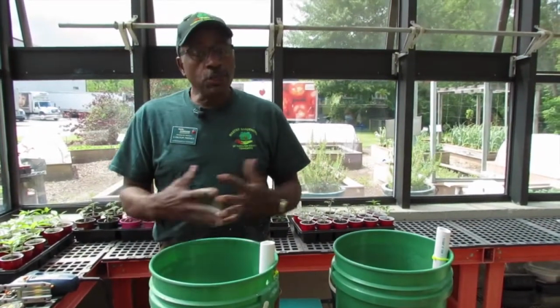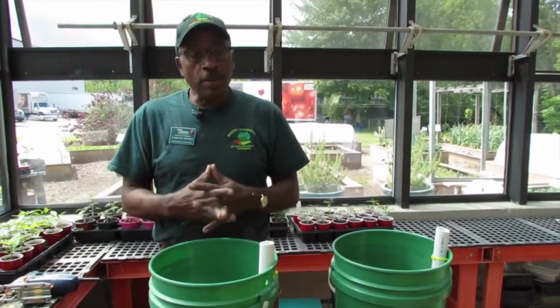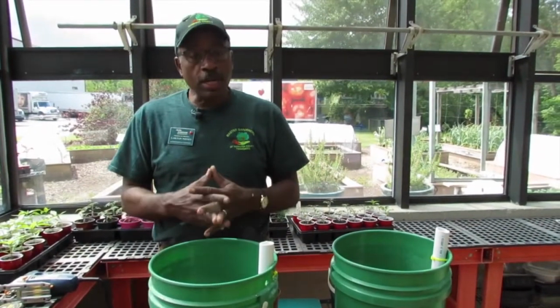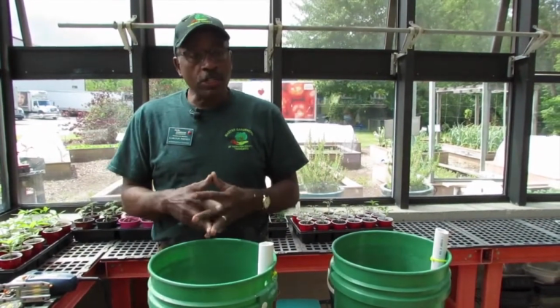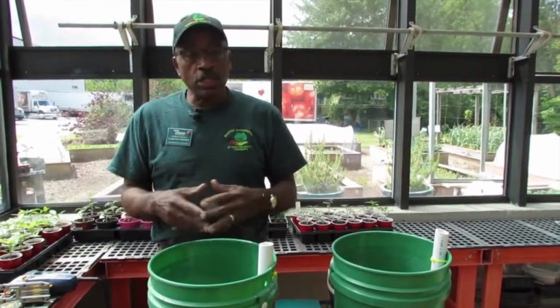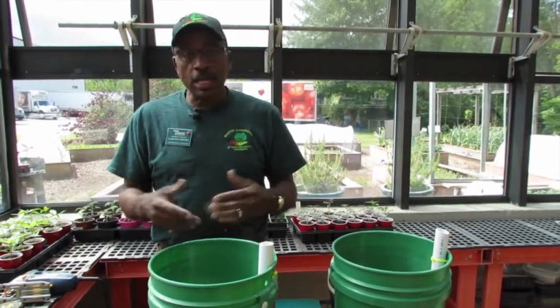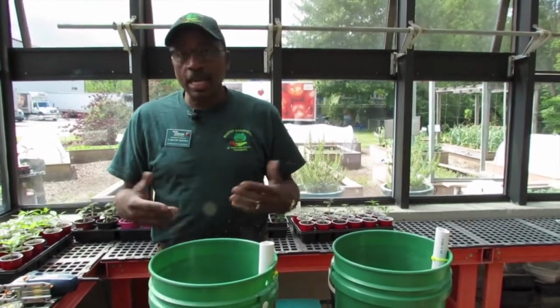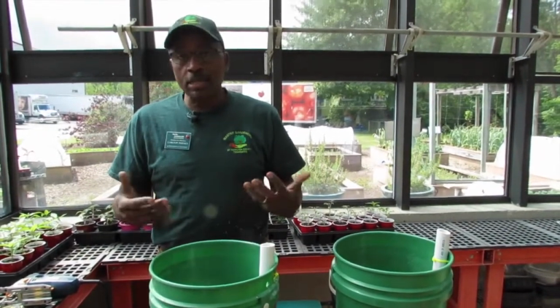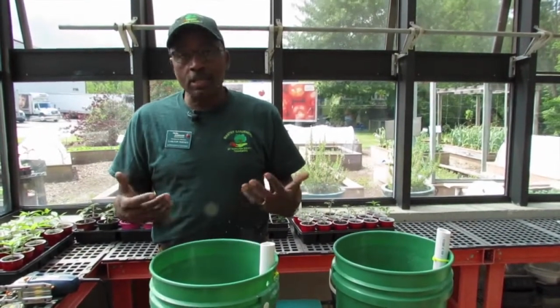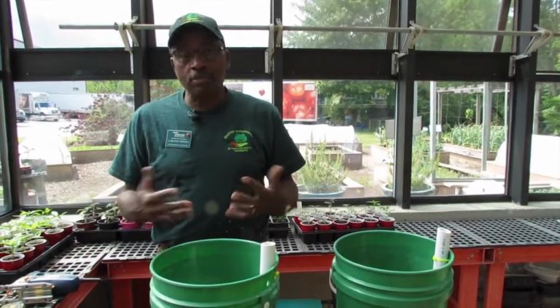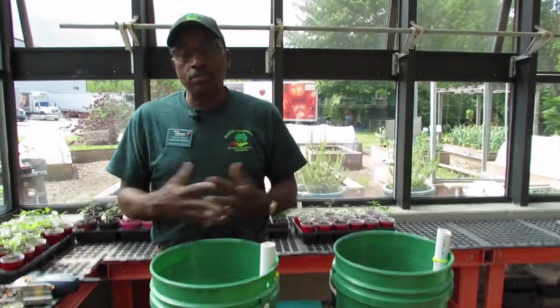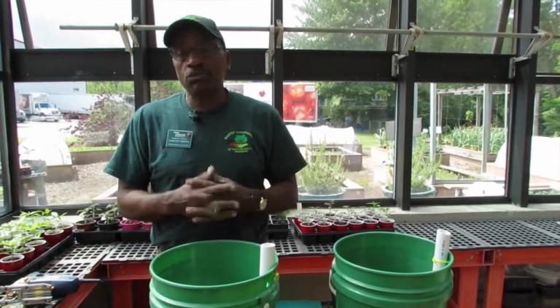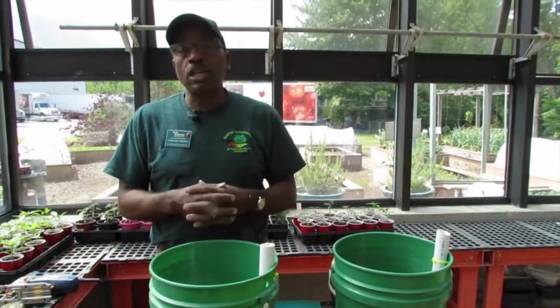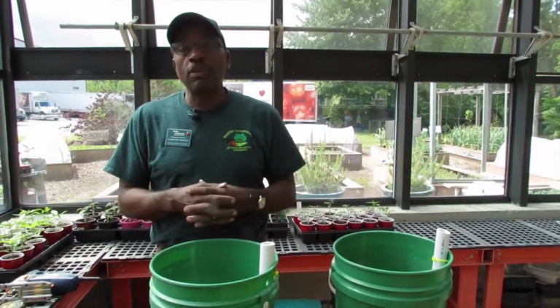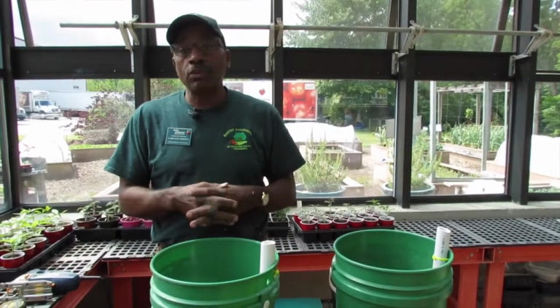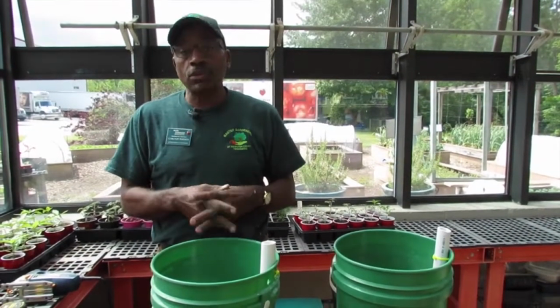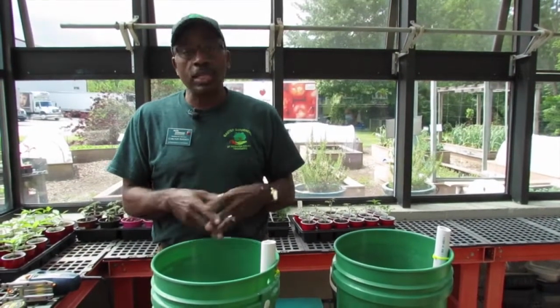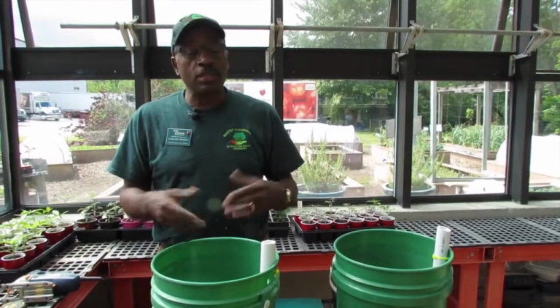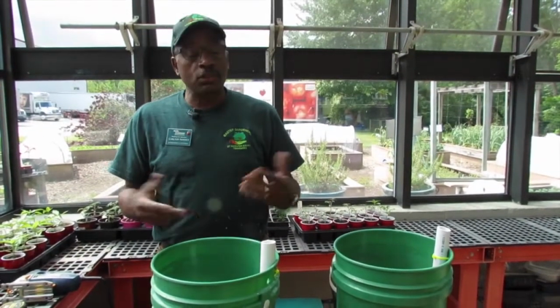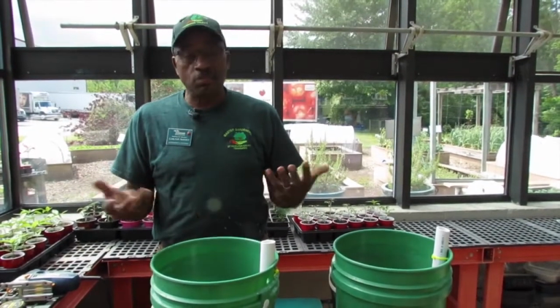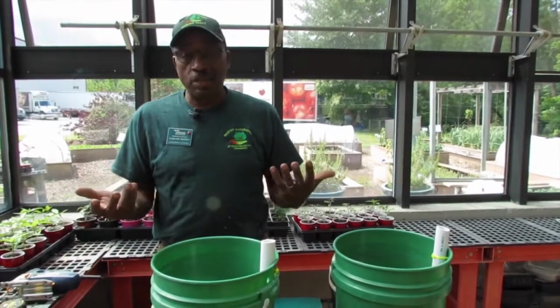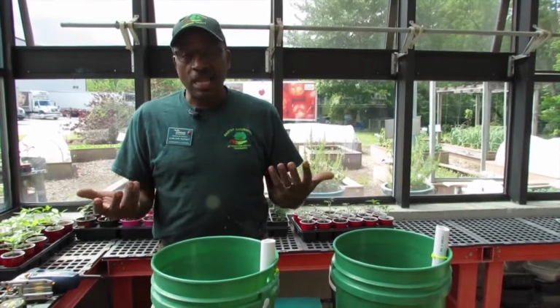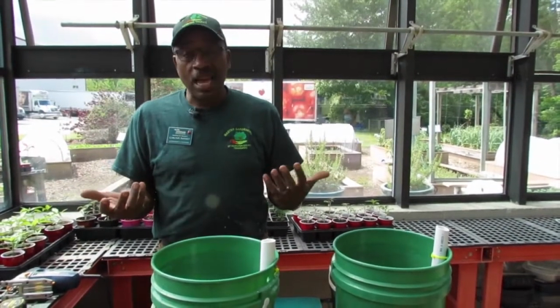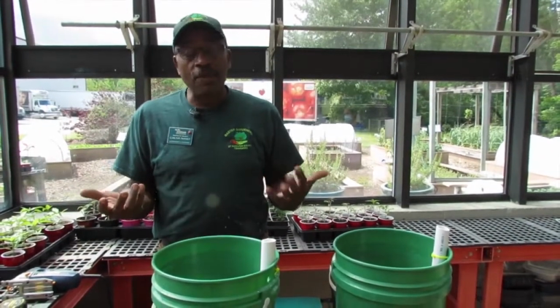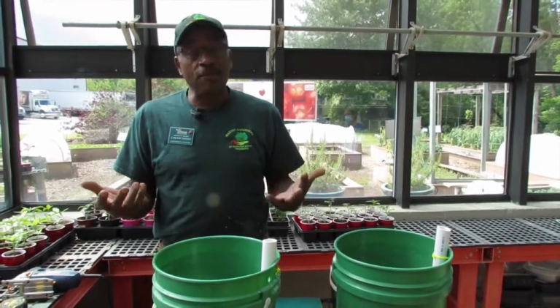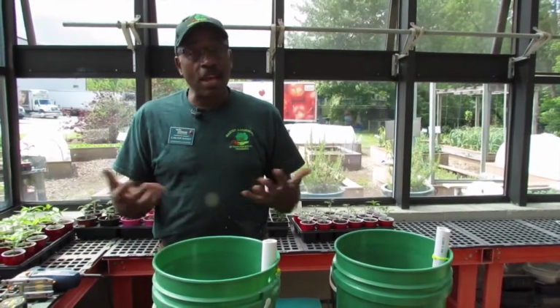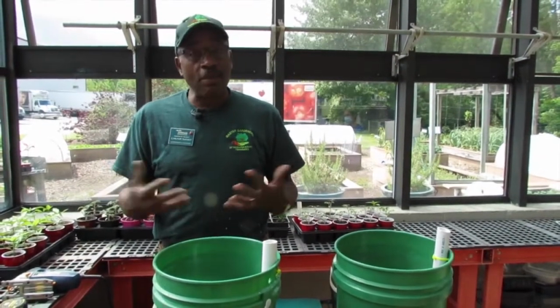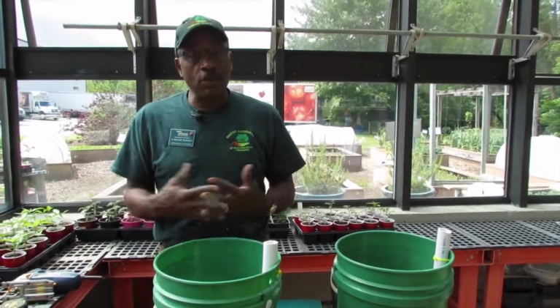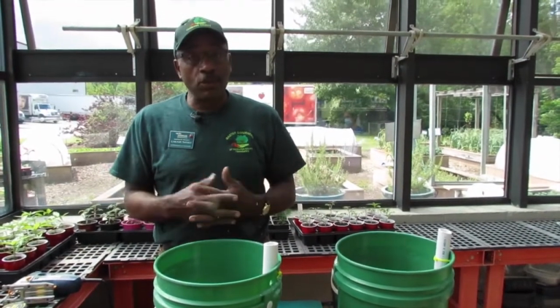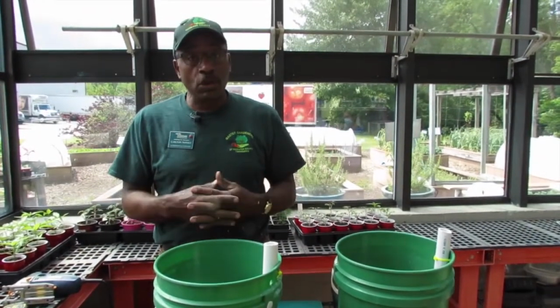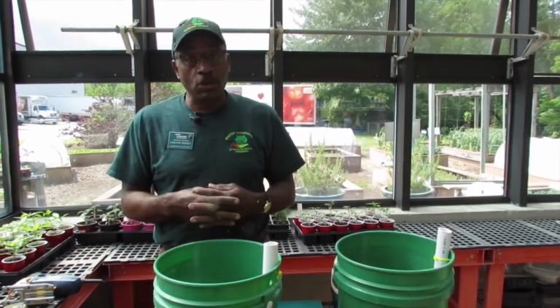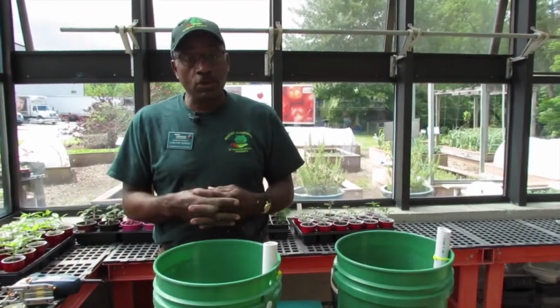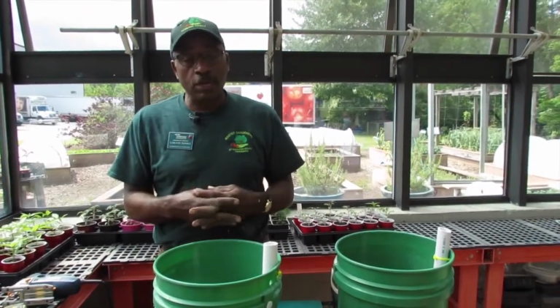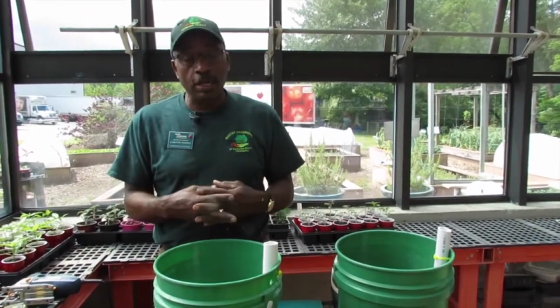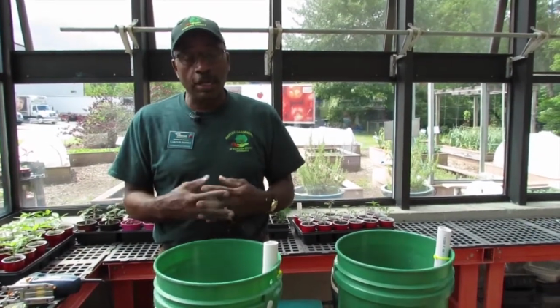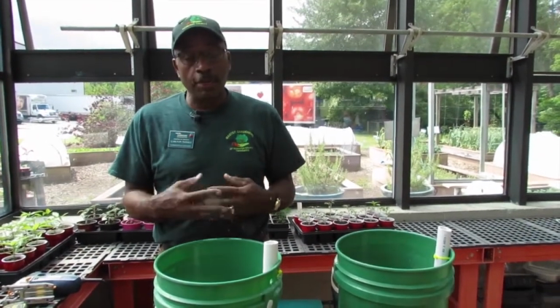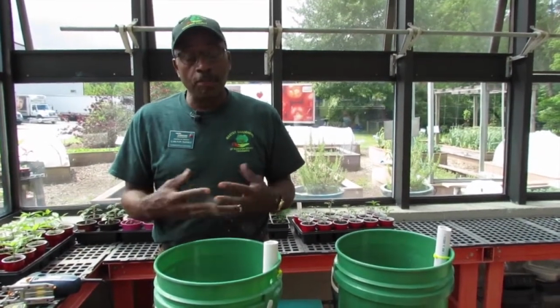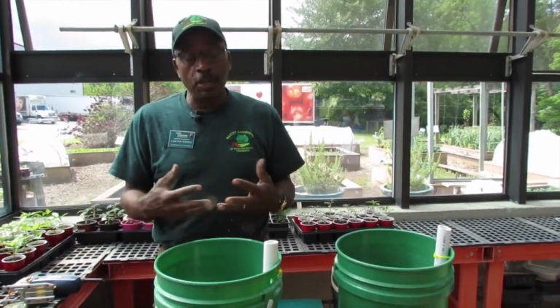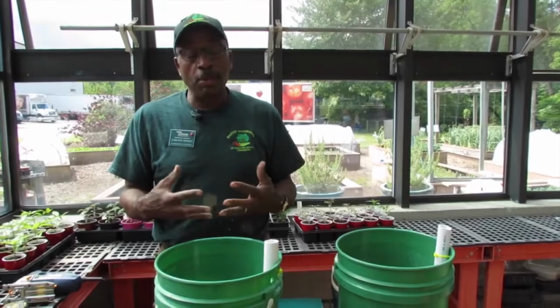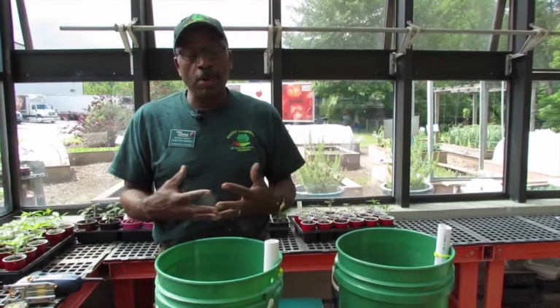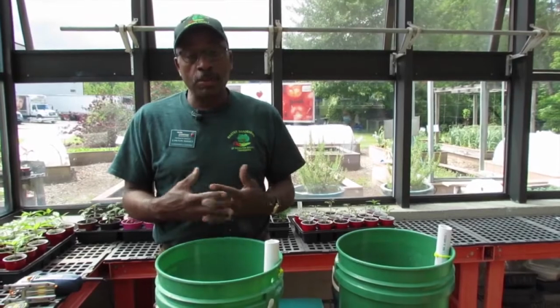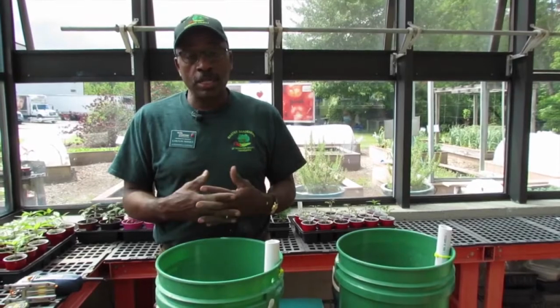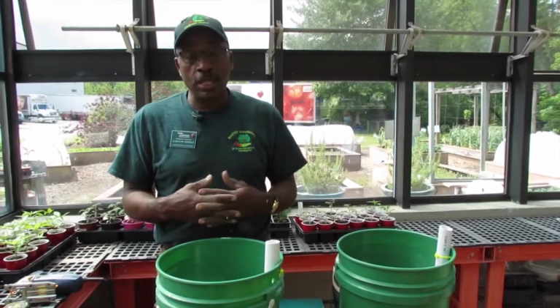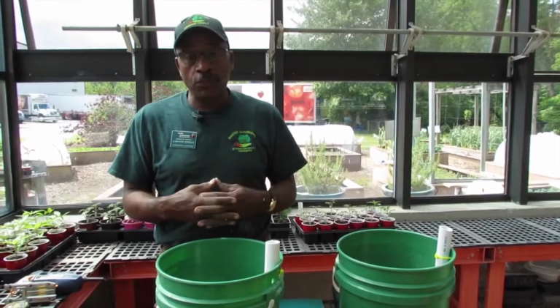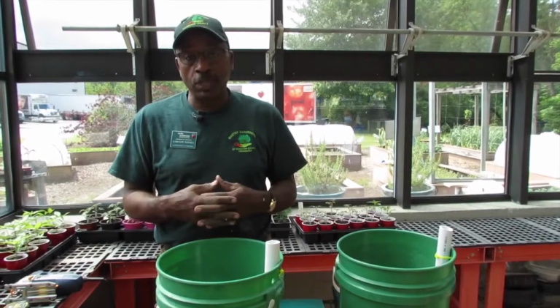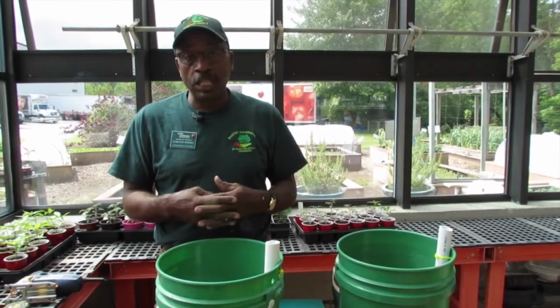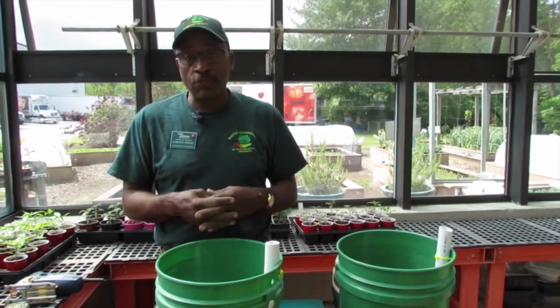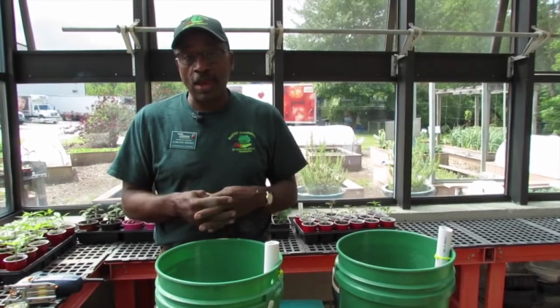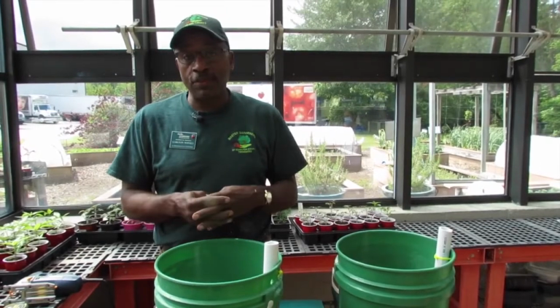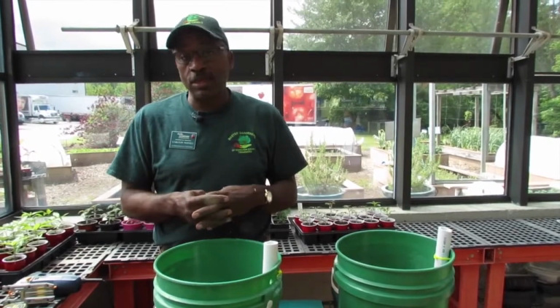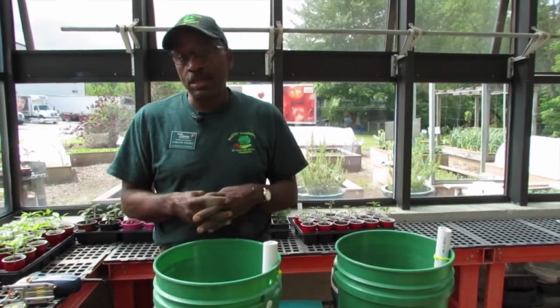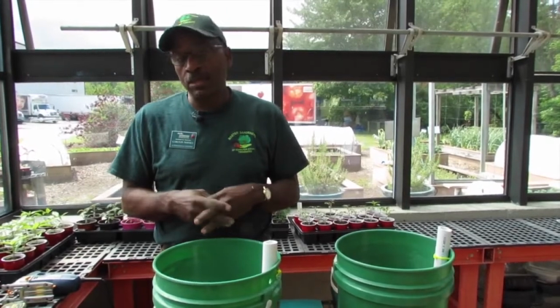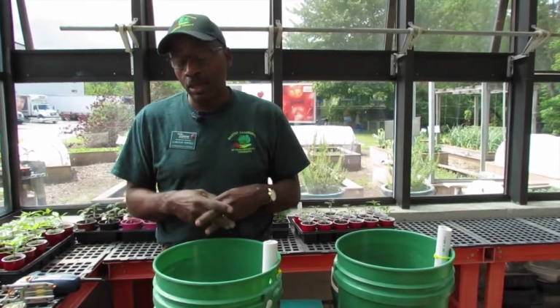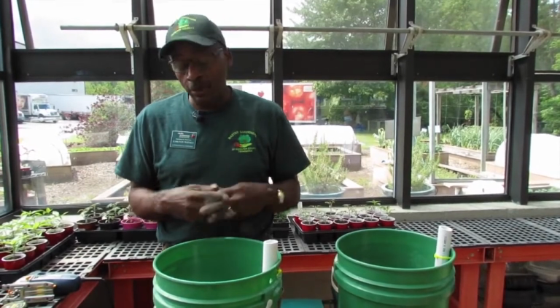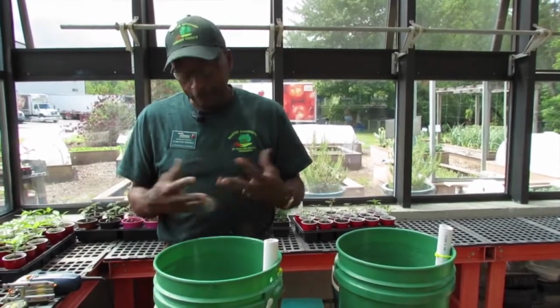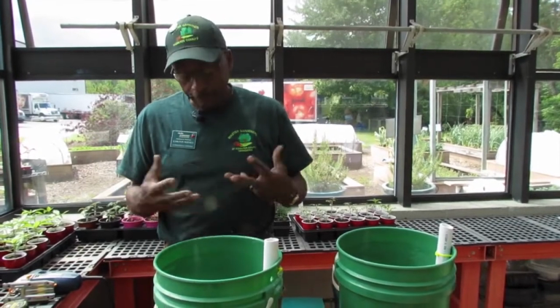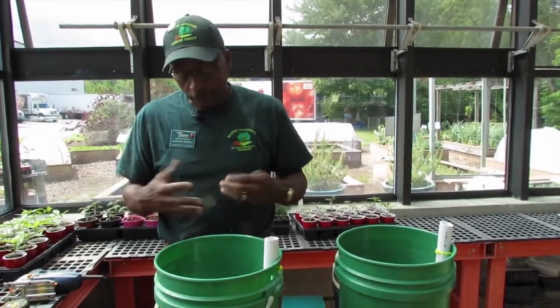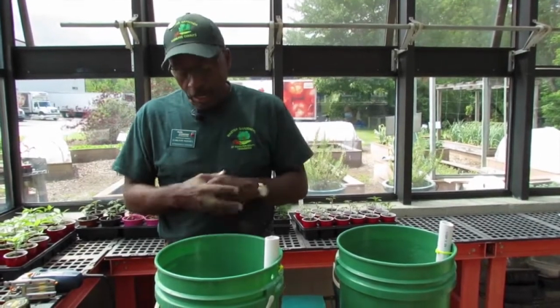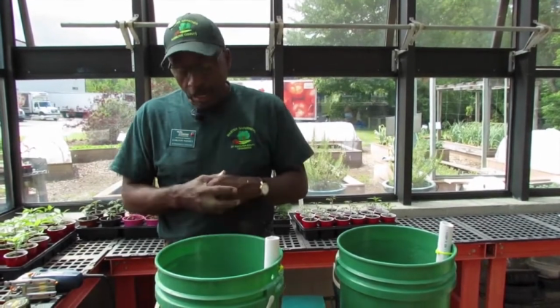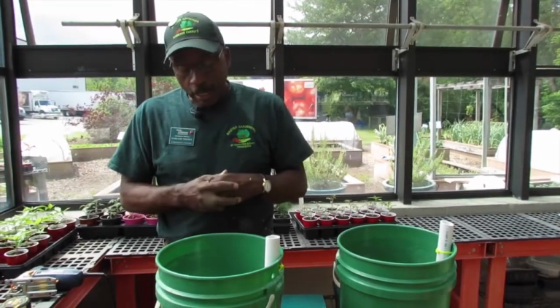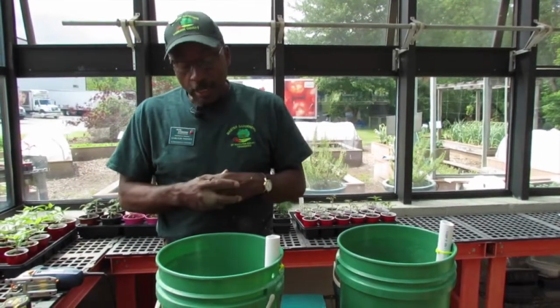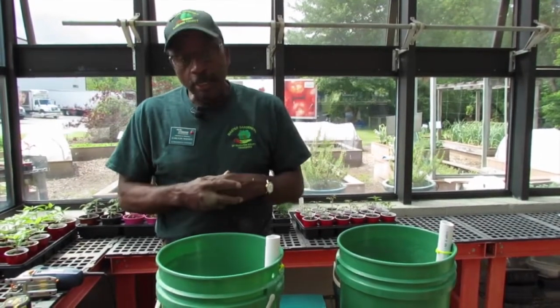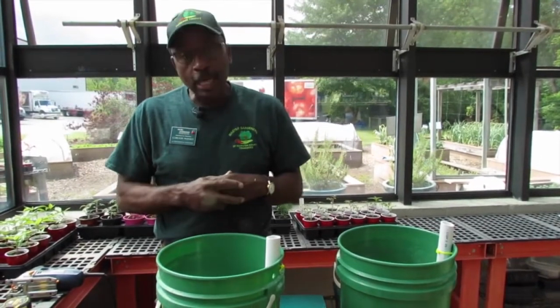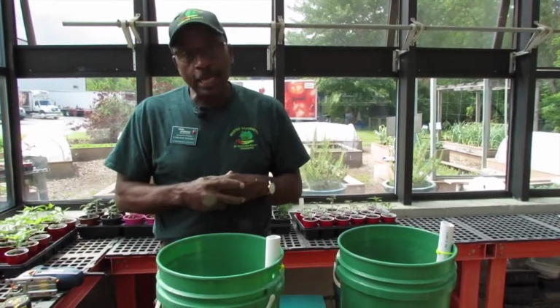This bucket should last several seasons. I've been growing bell peppers in it for at least five years. So good luck.